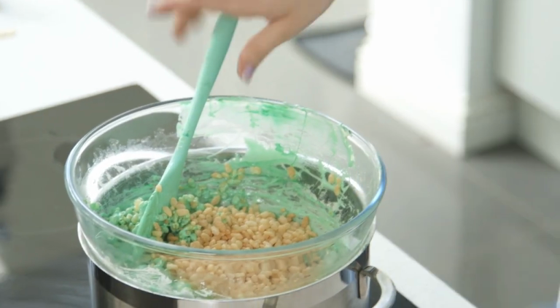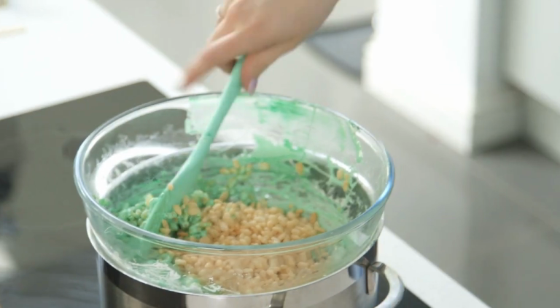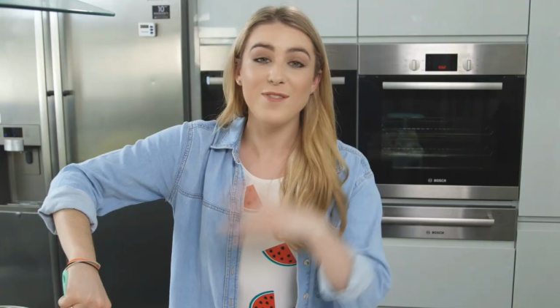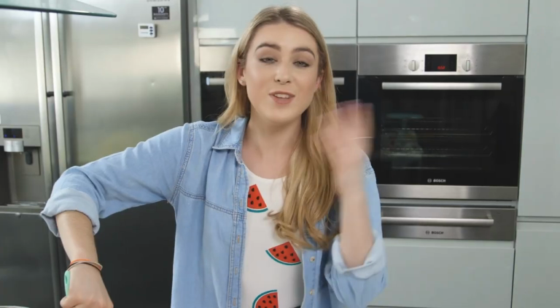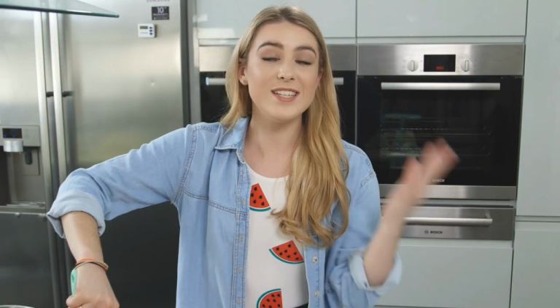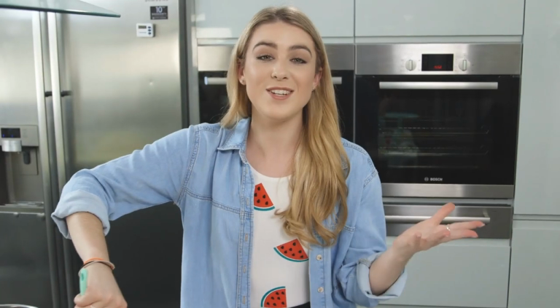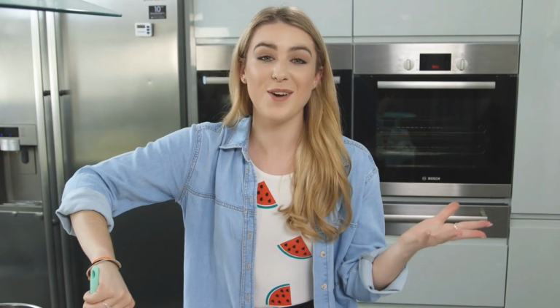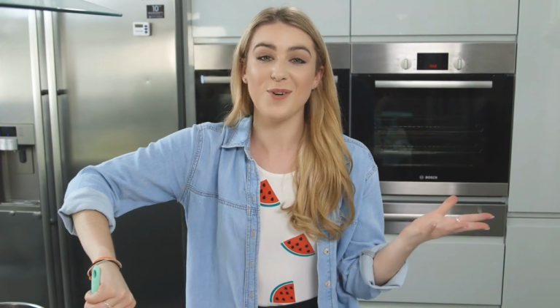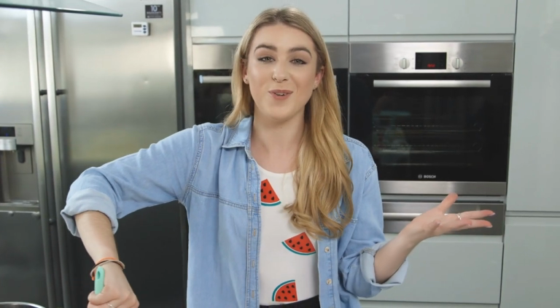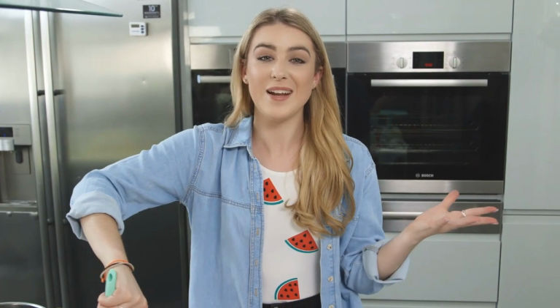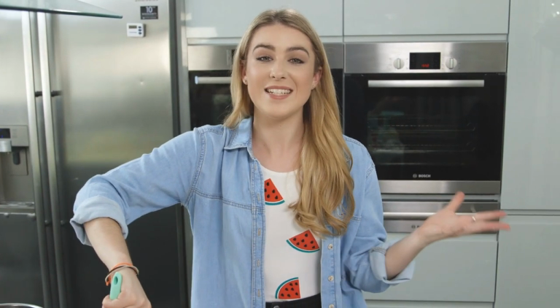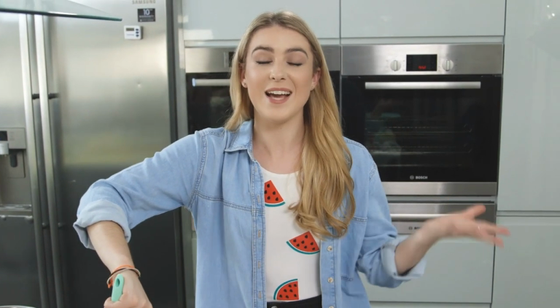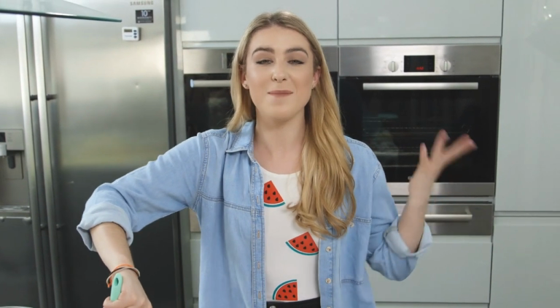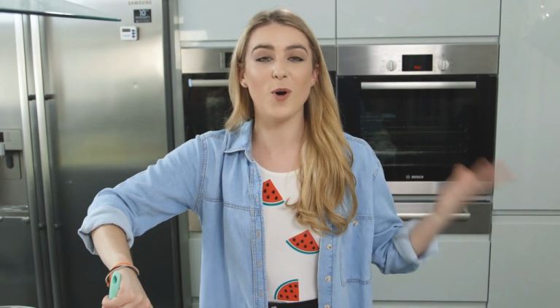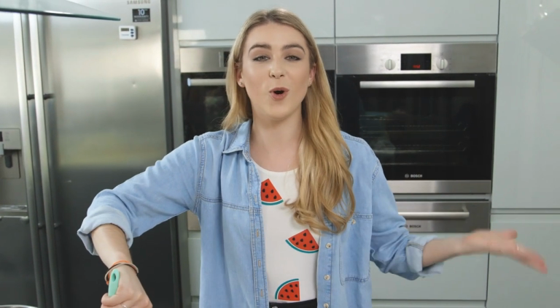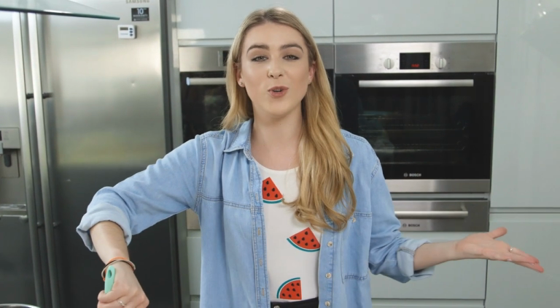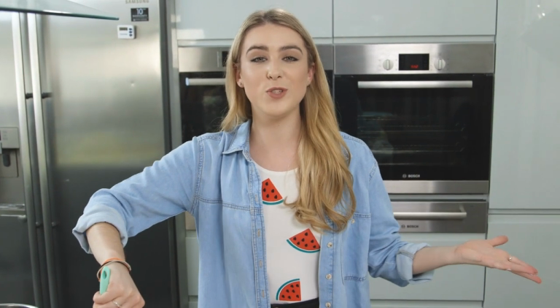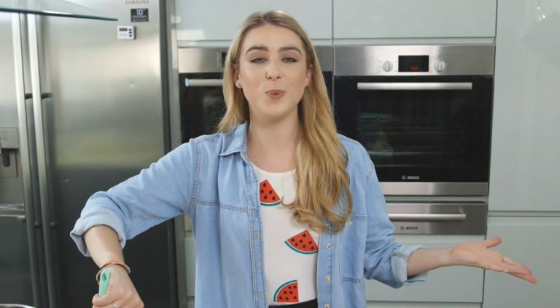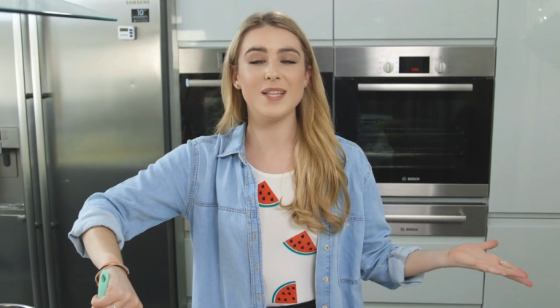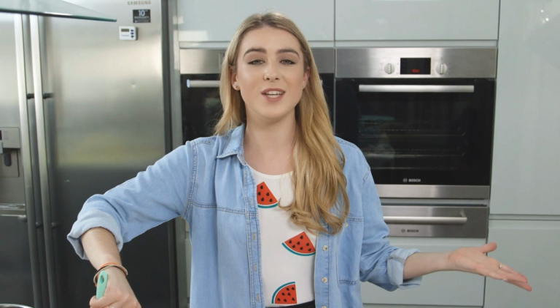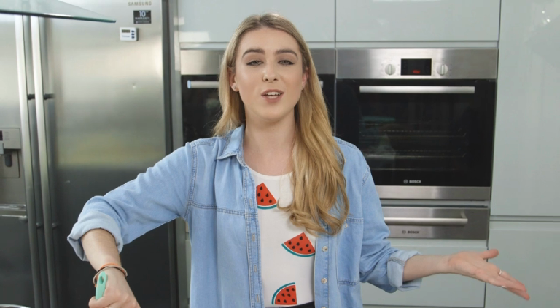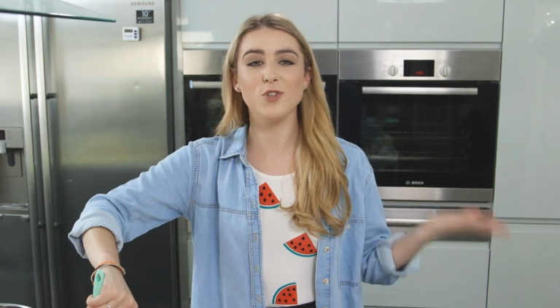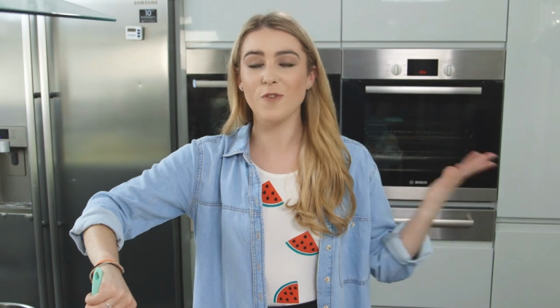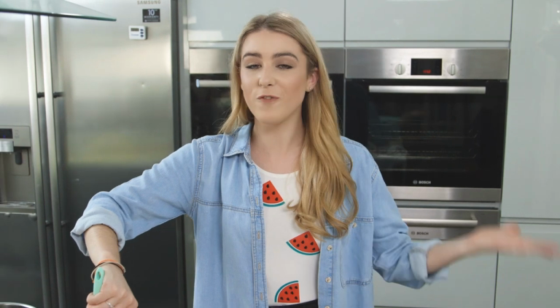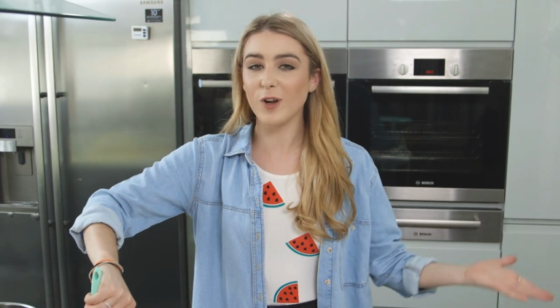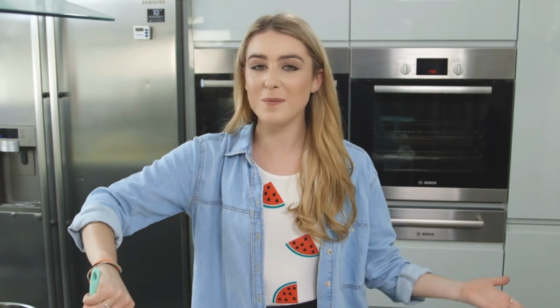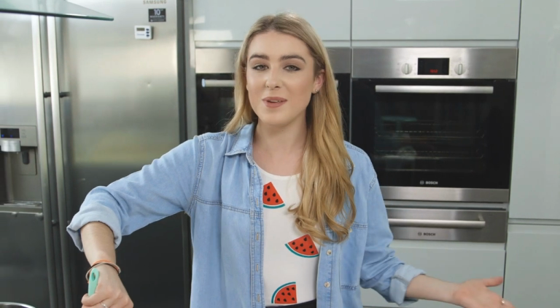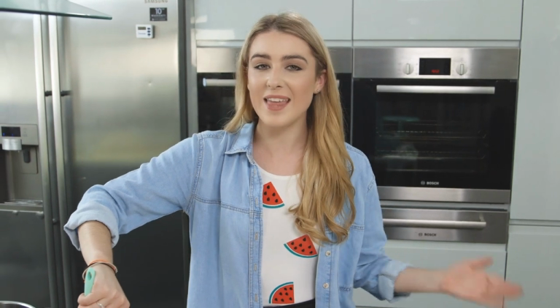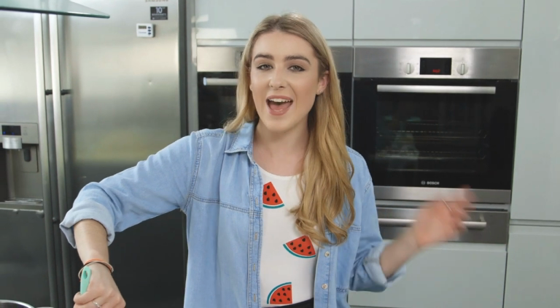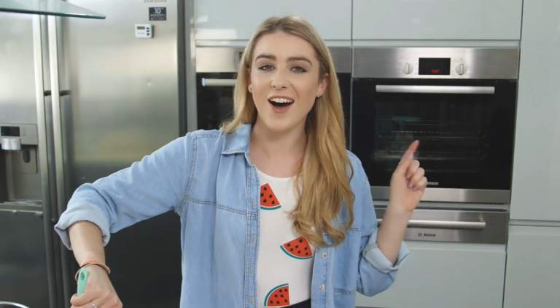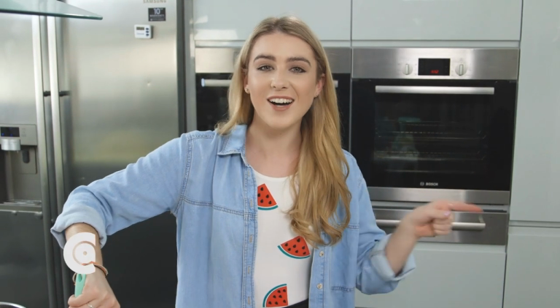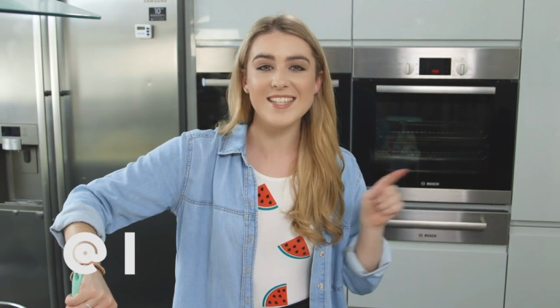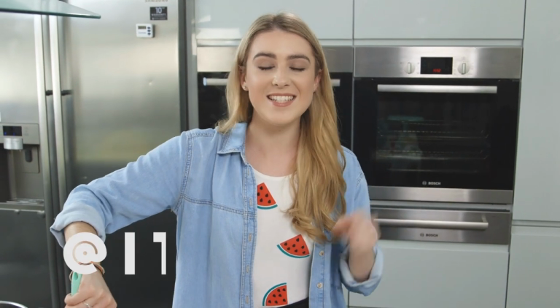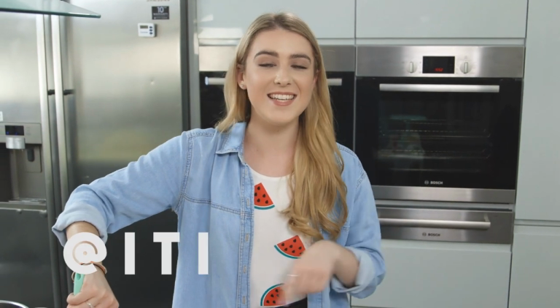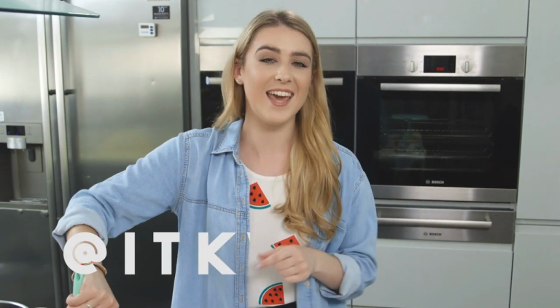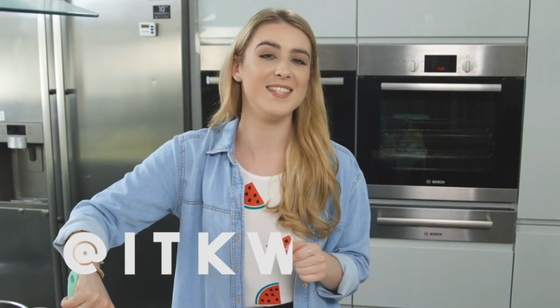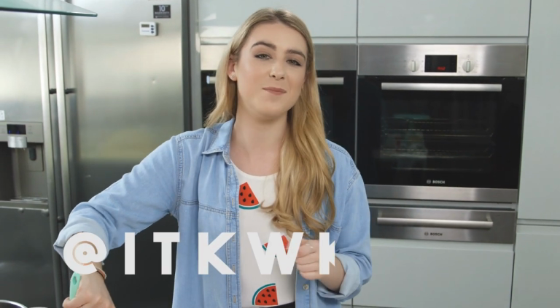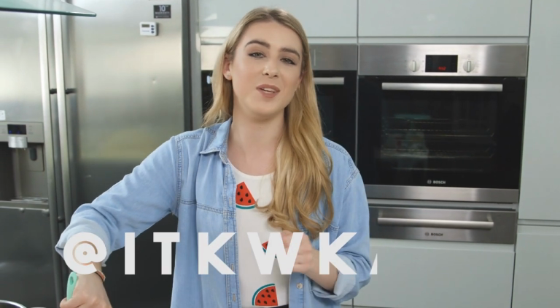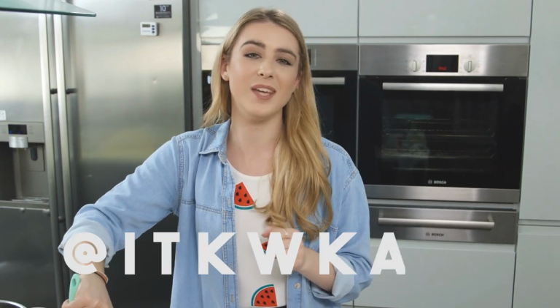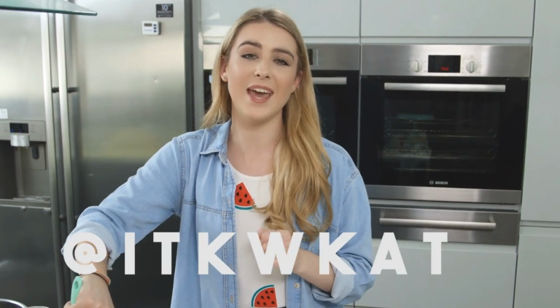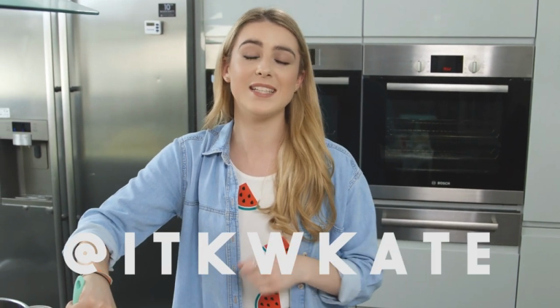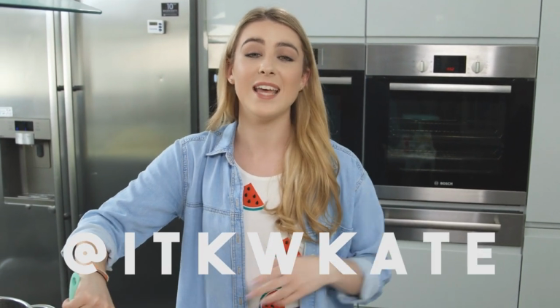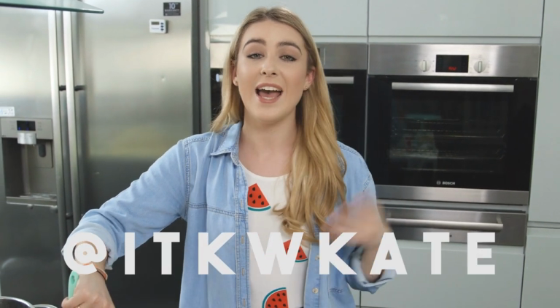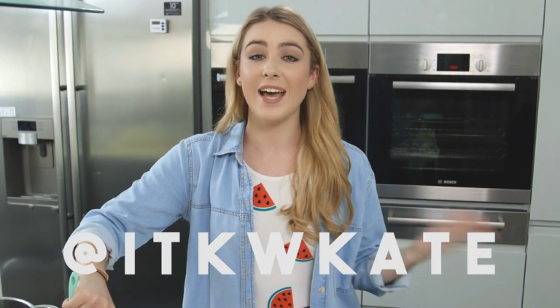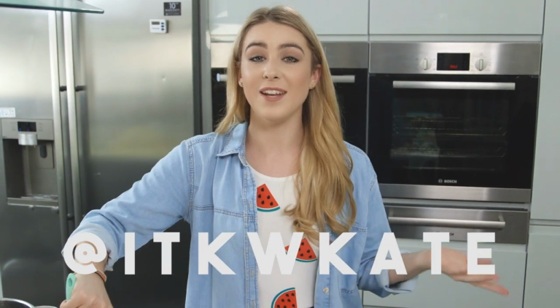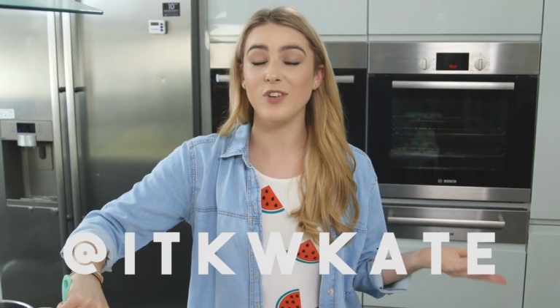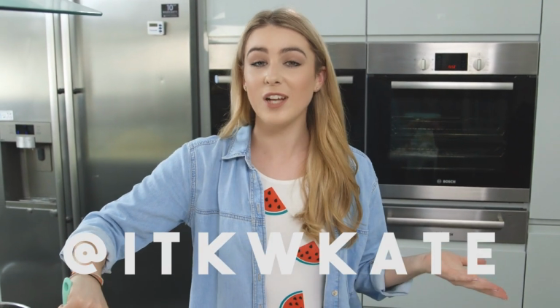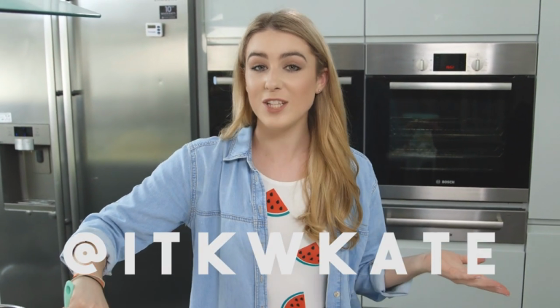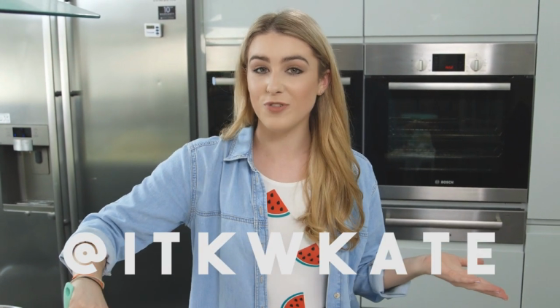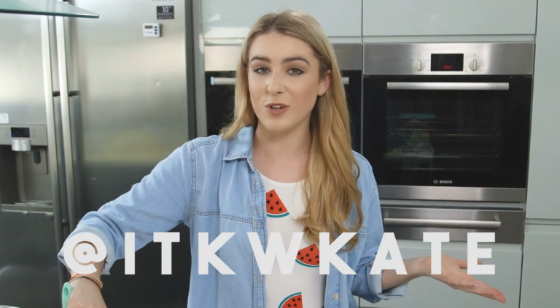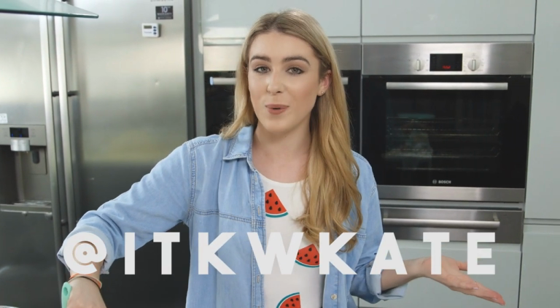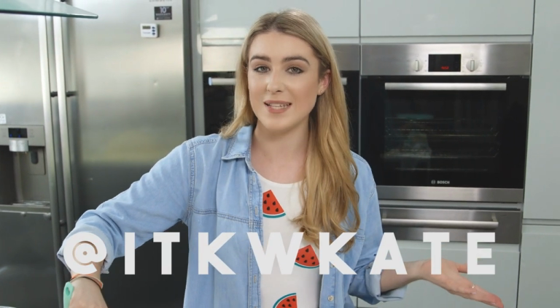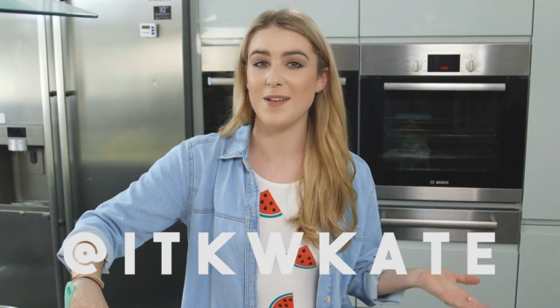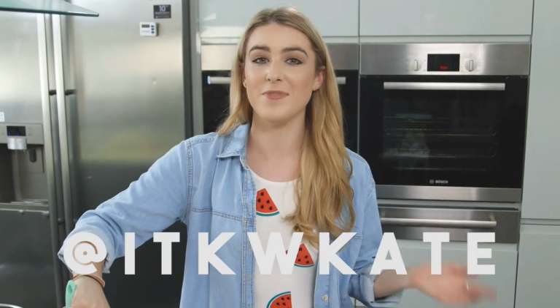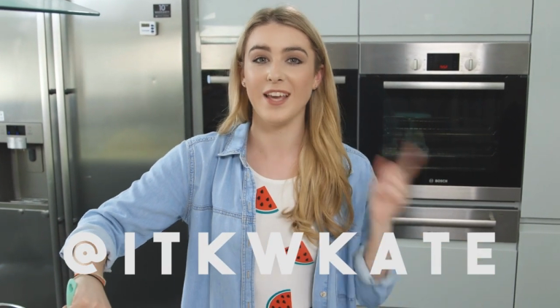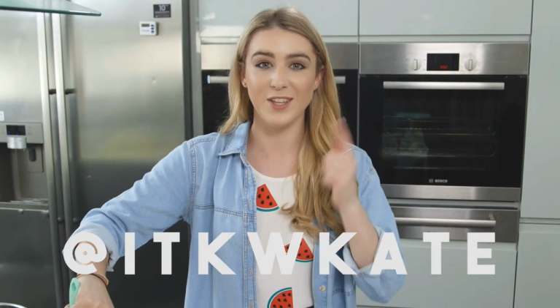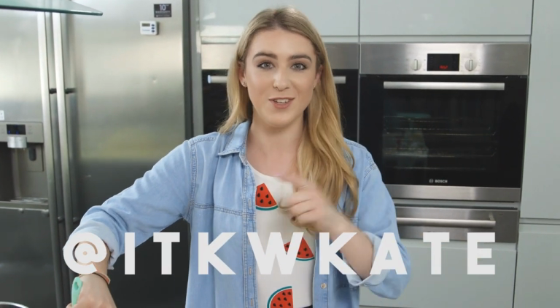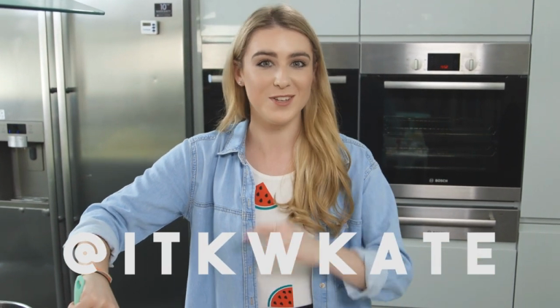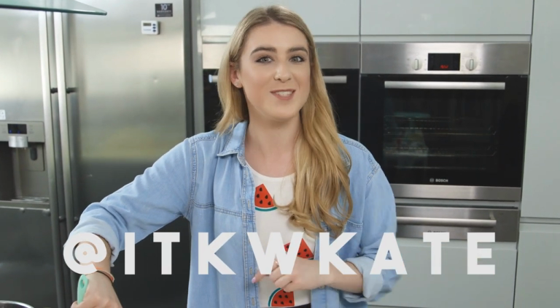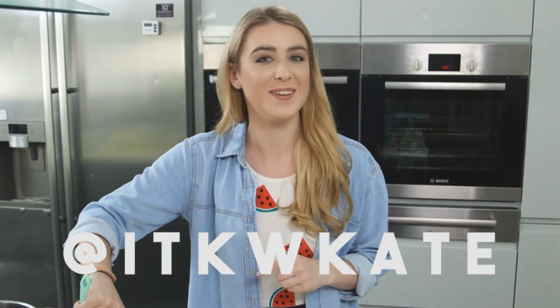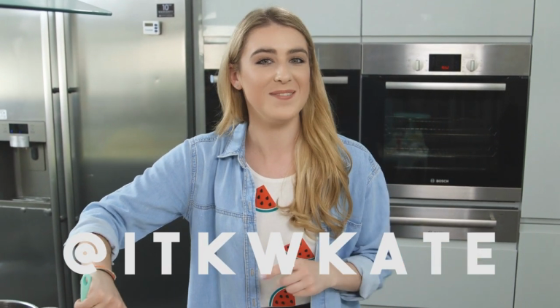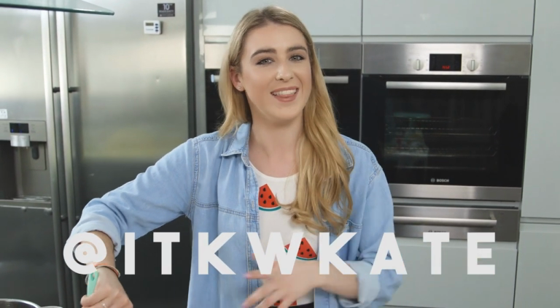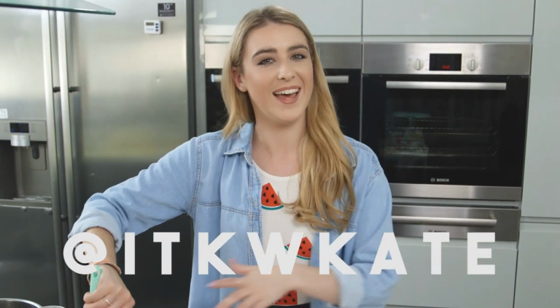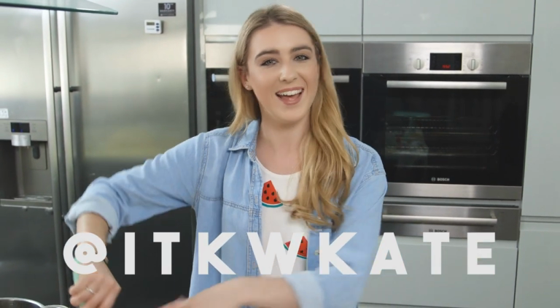If you didn't know already, I'm on Twitter — you can follow me there at itkwkate, and if you'd like to request something you can tweet me there.